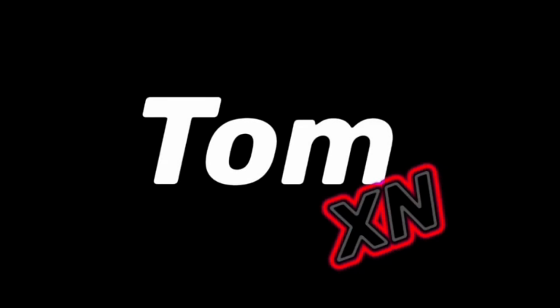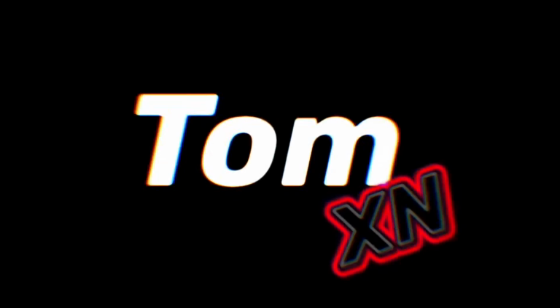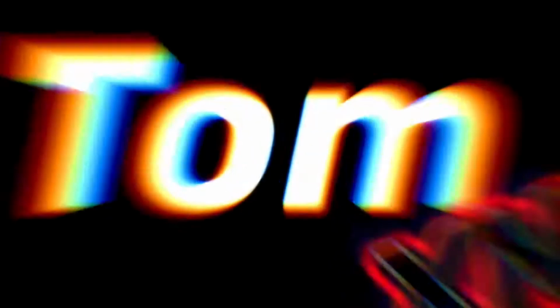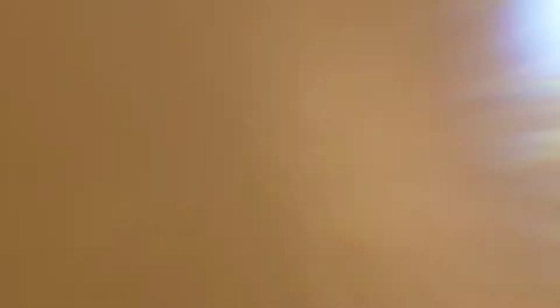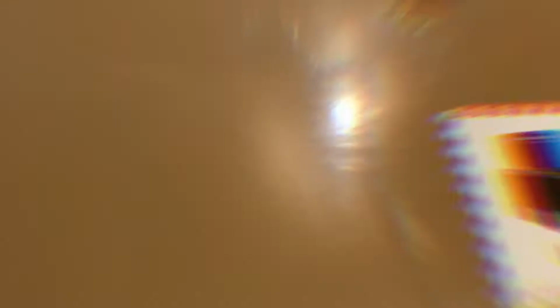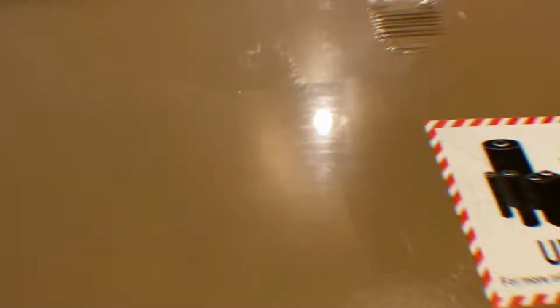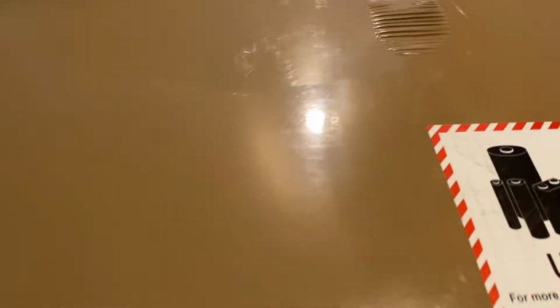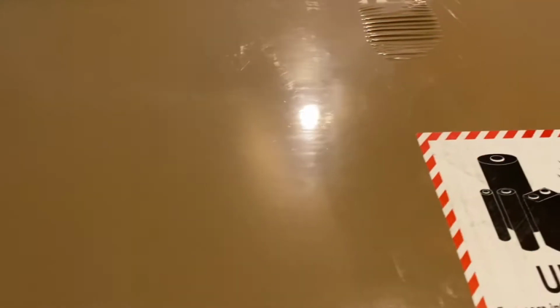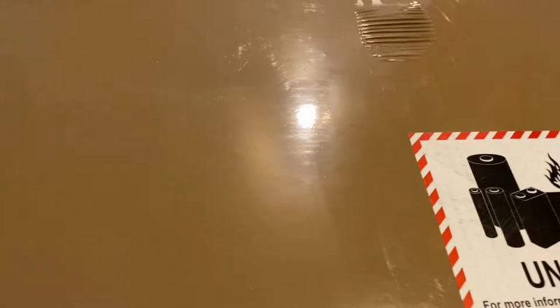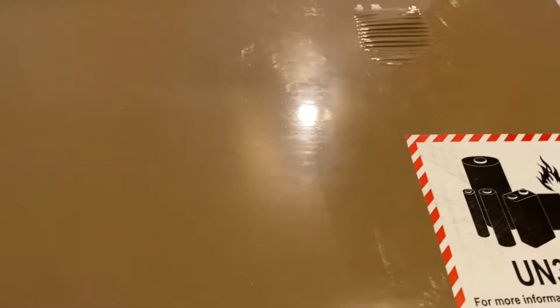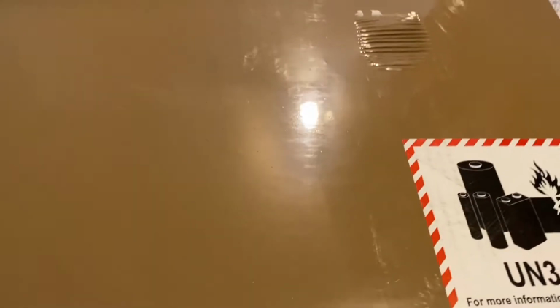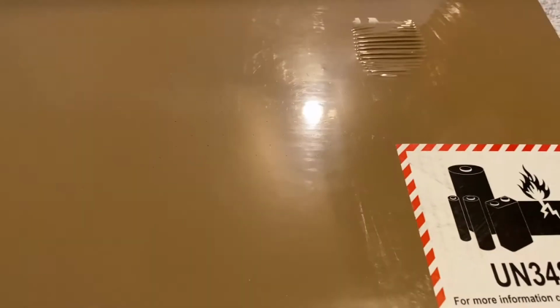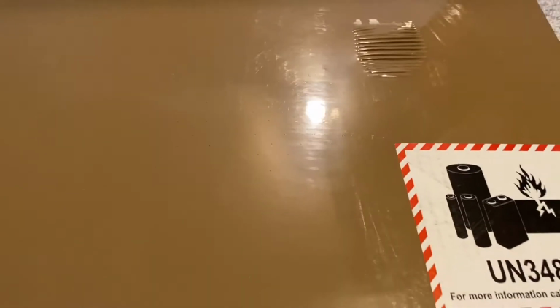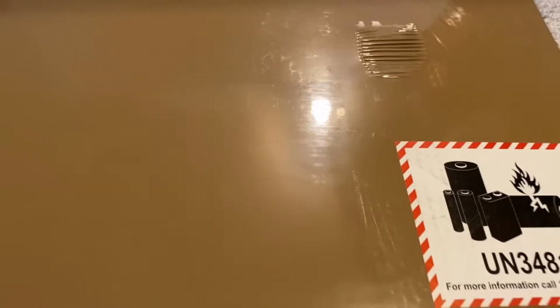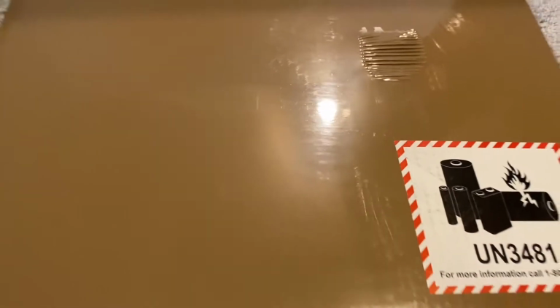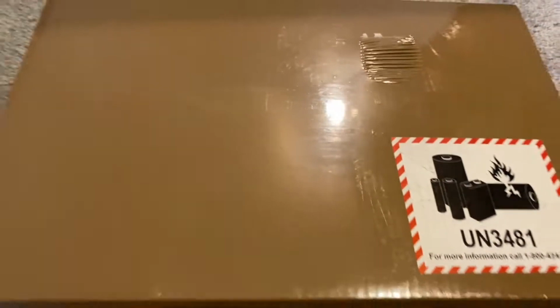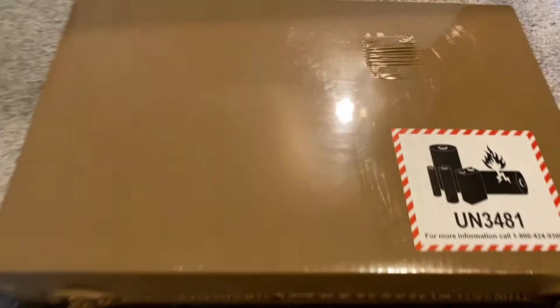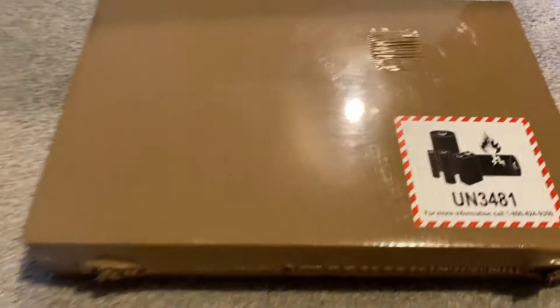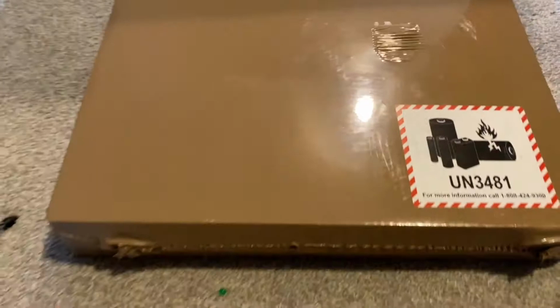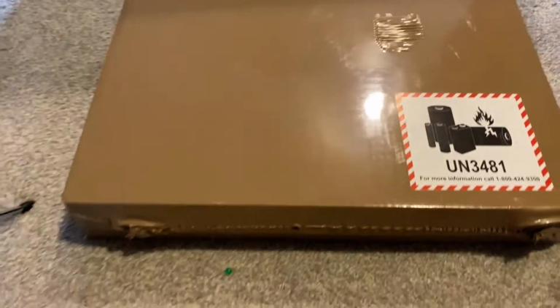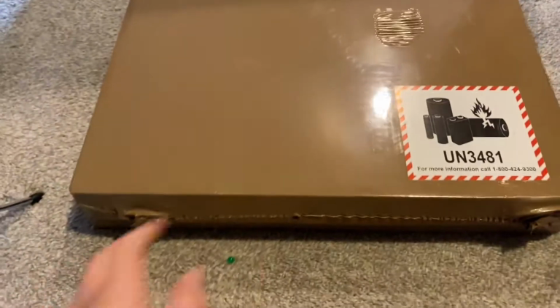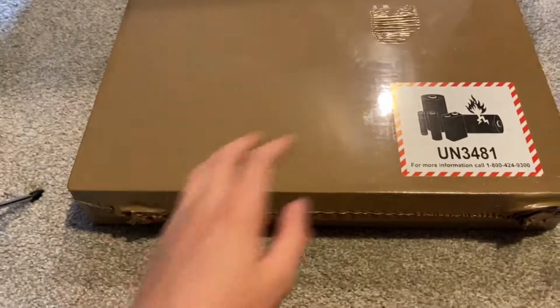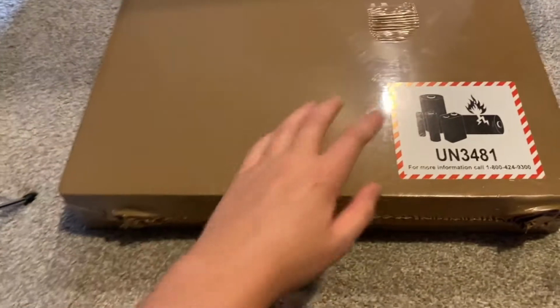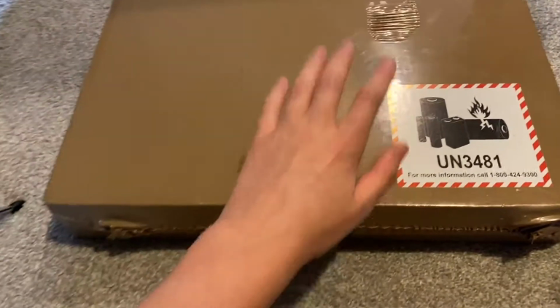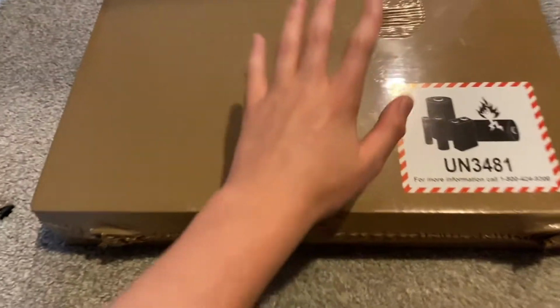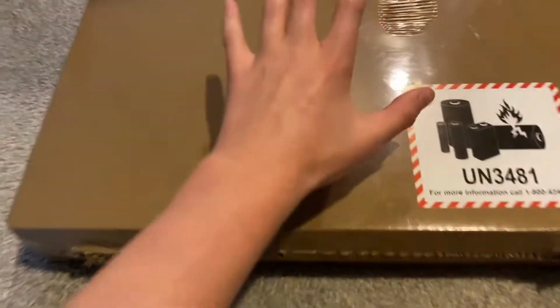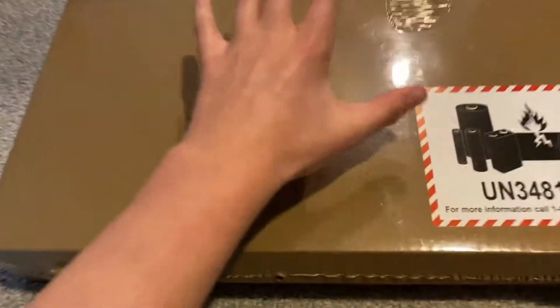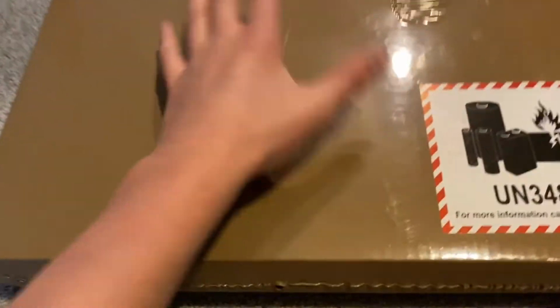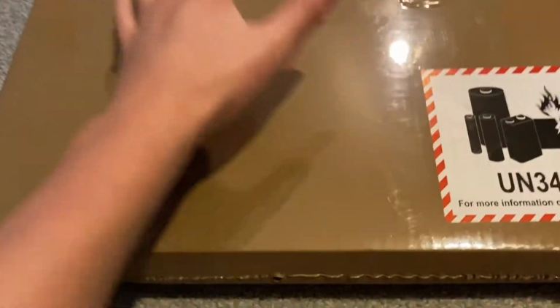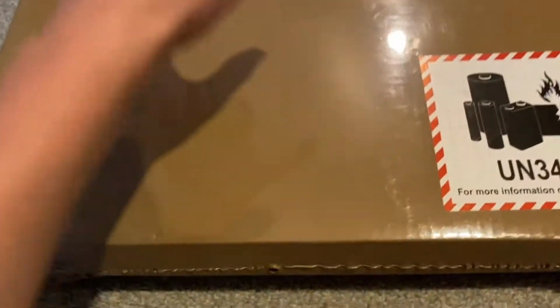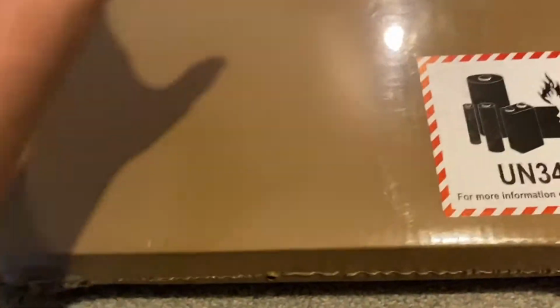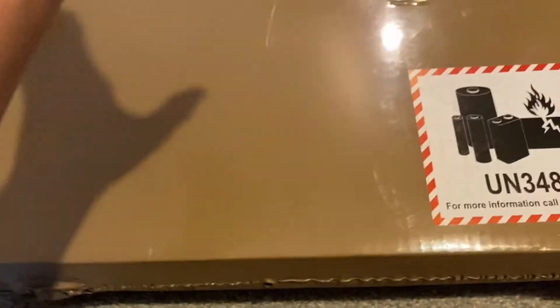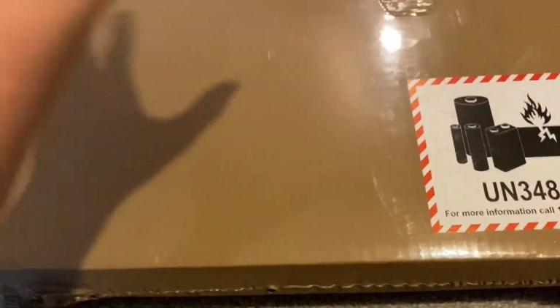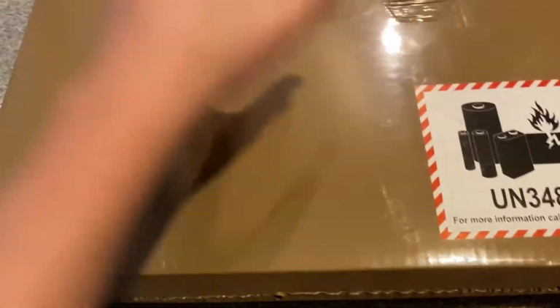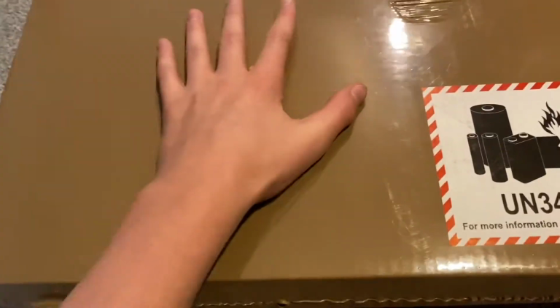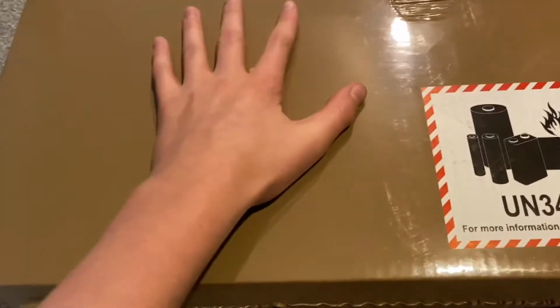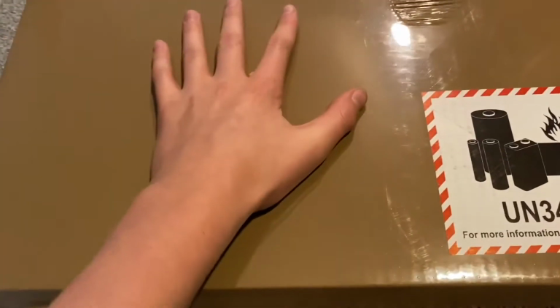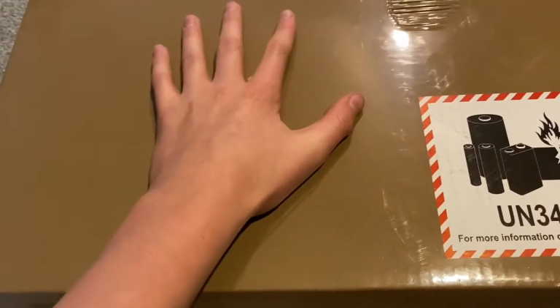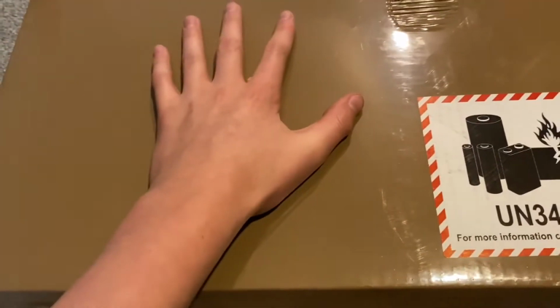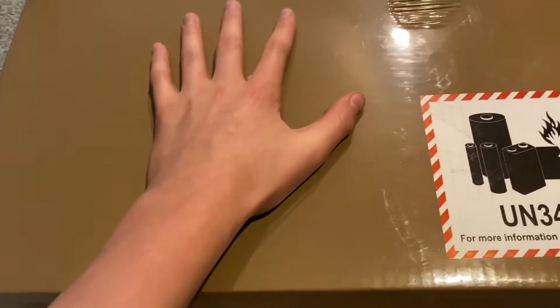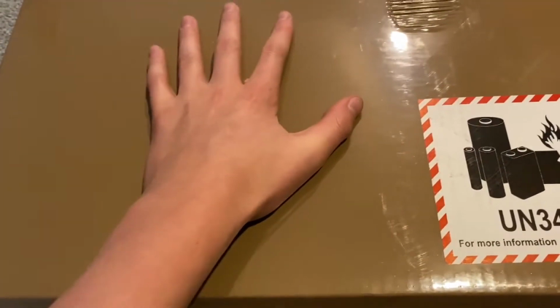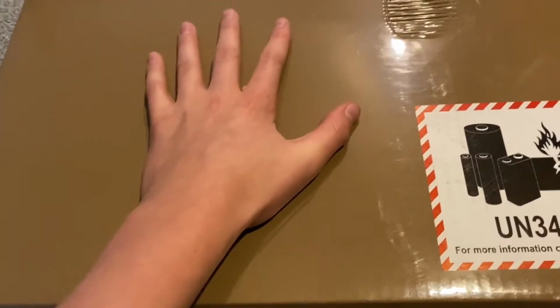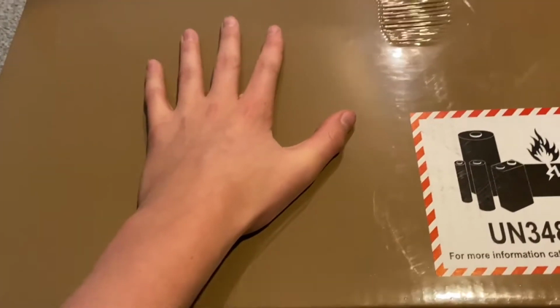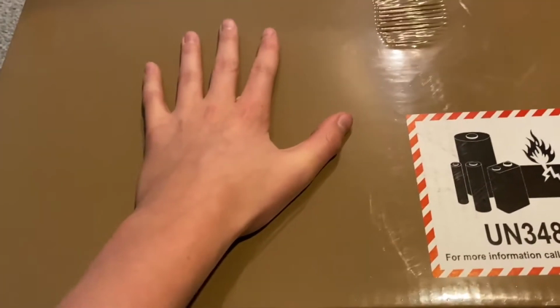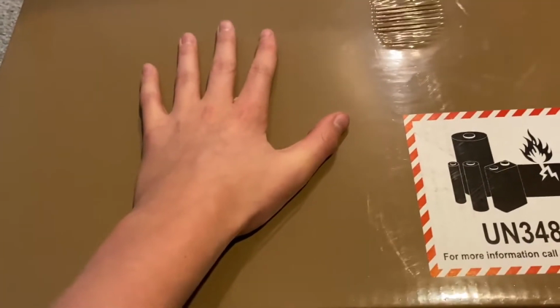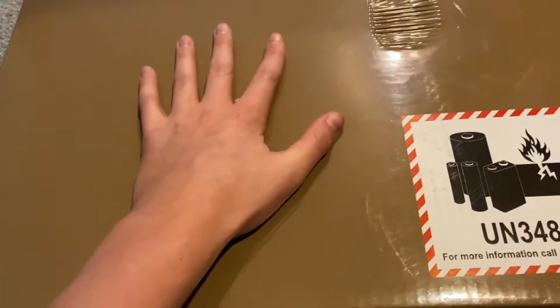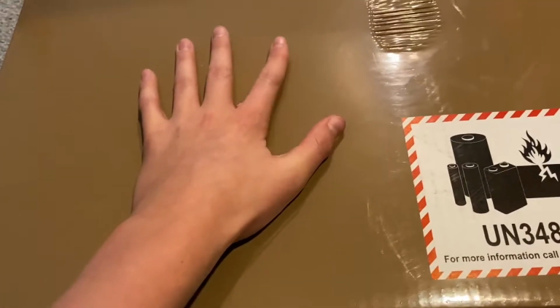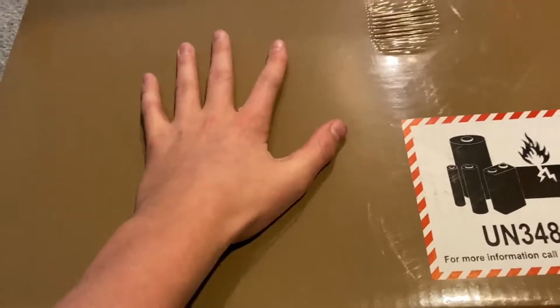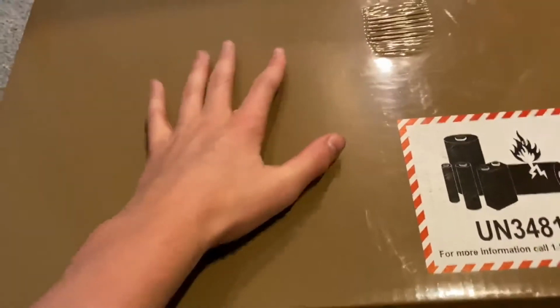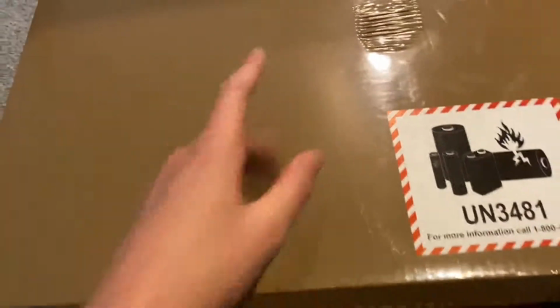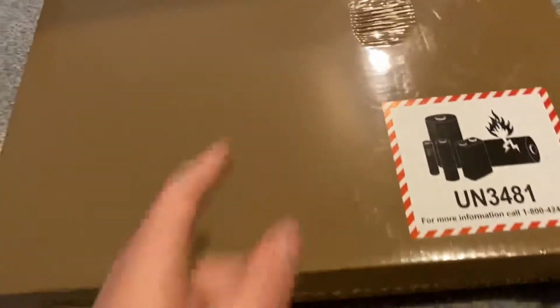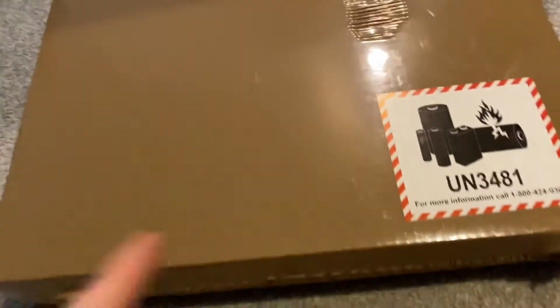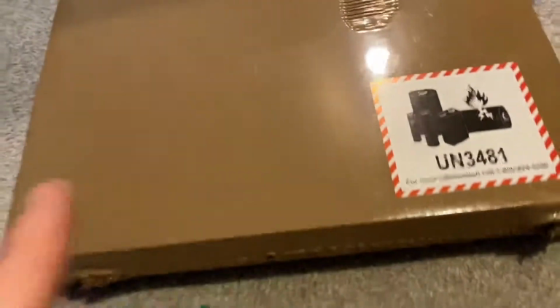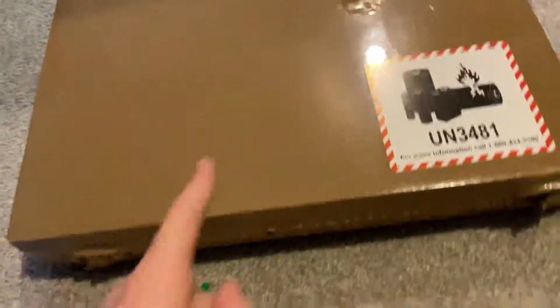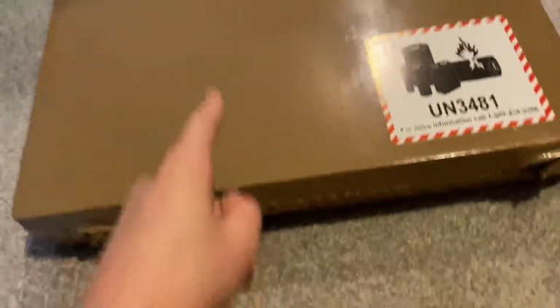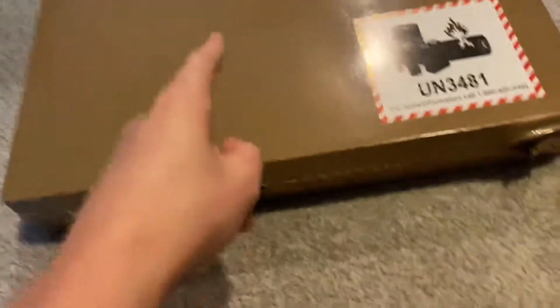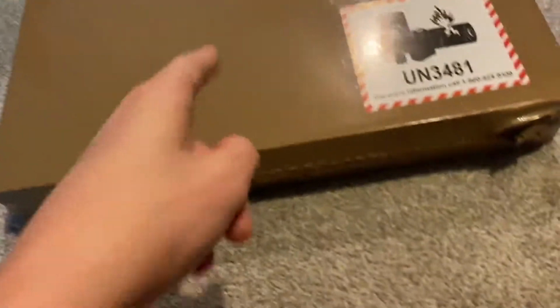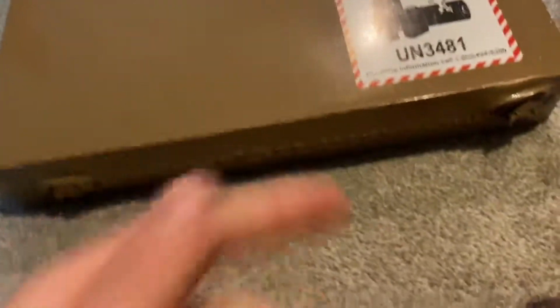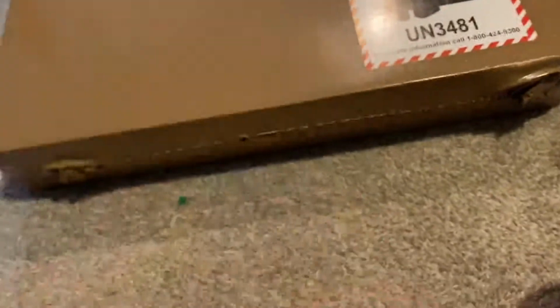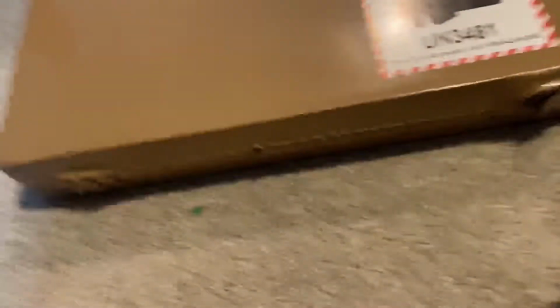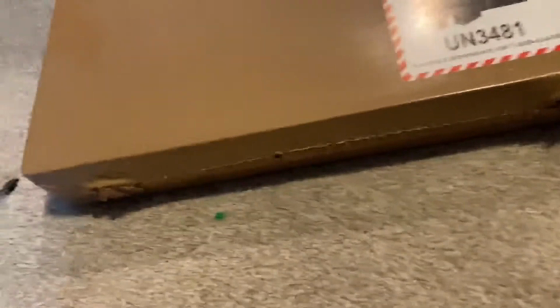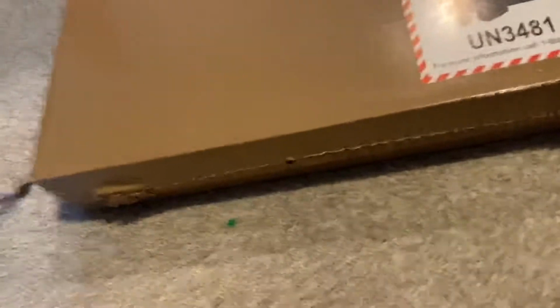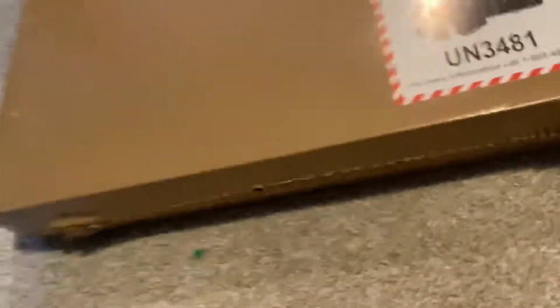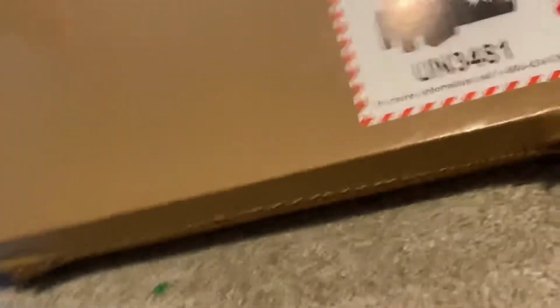Hello, what's up guys, TomXen here, and as promised, my new laptop's here and I'm gonna unbox it.